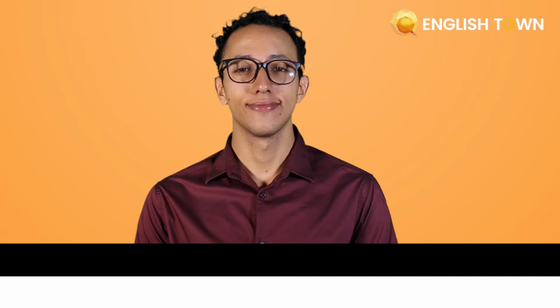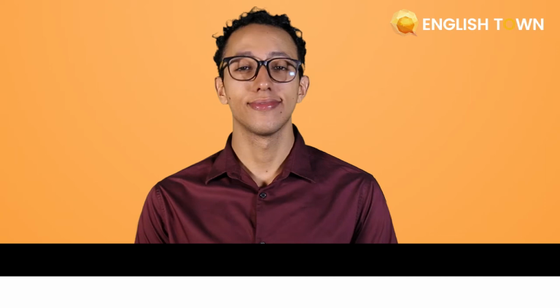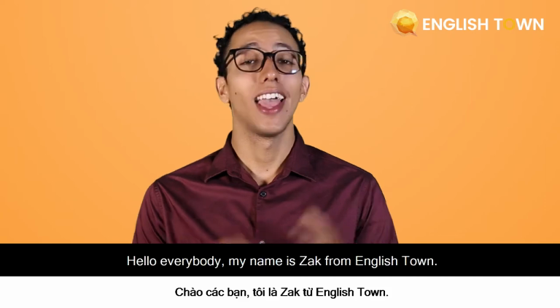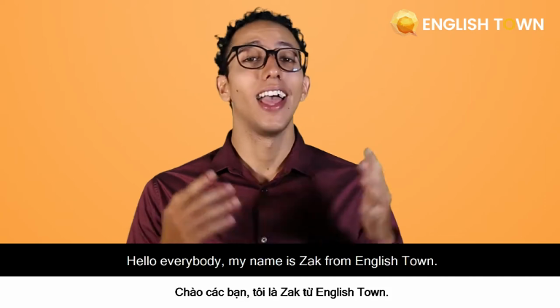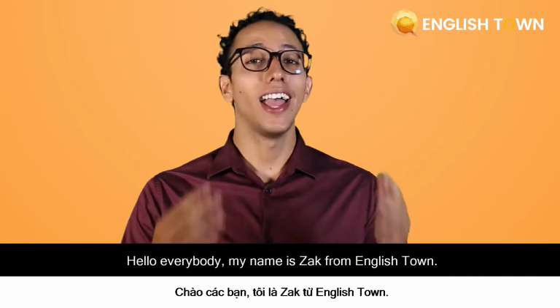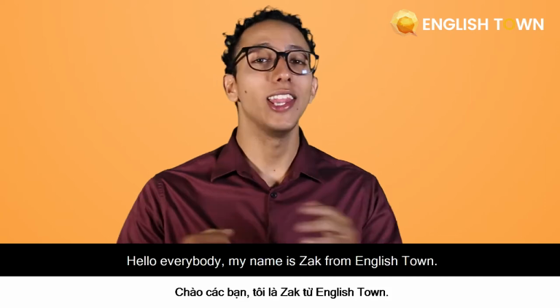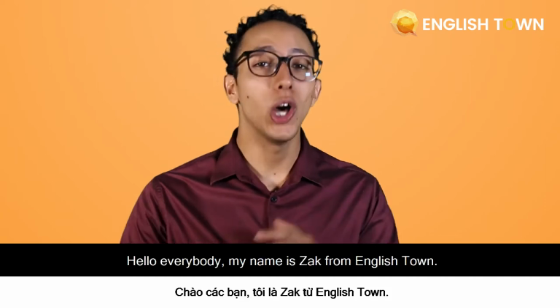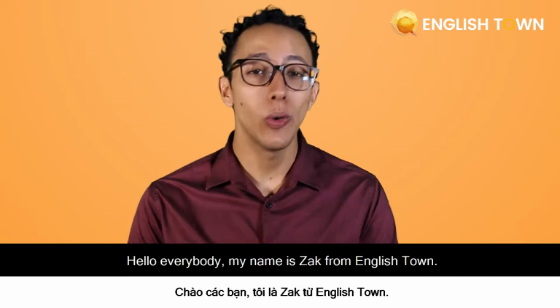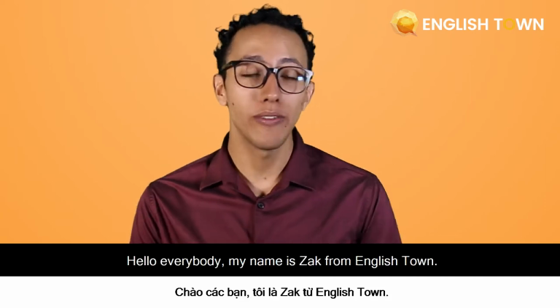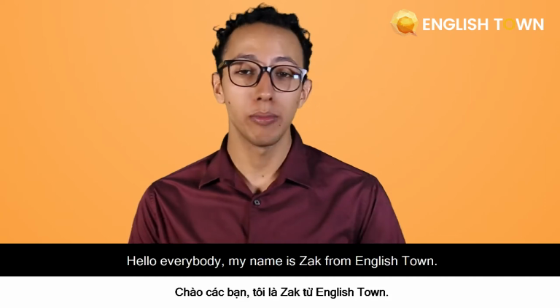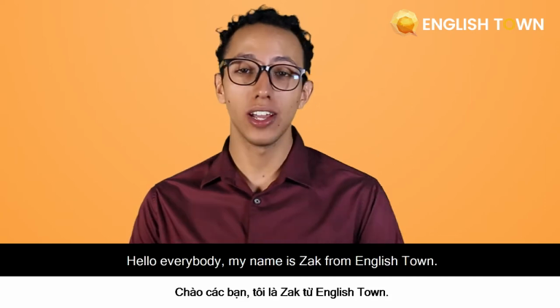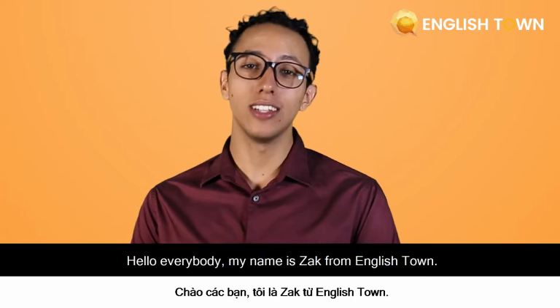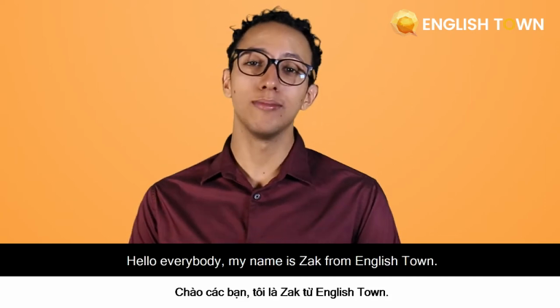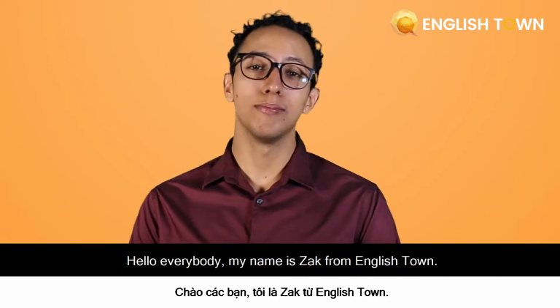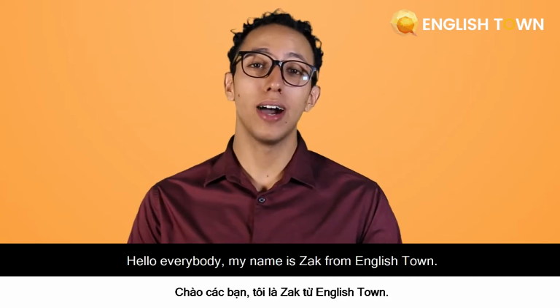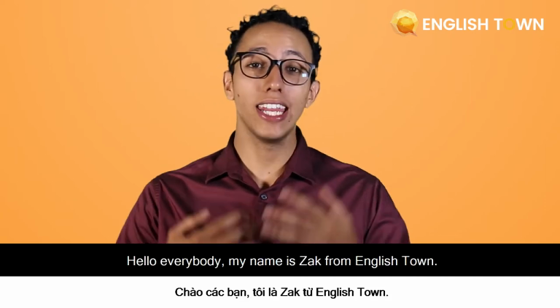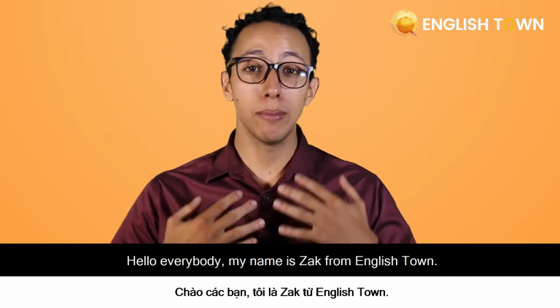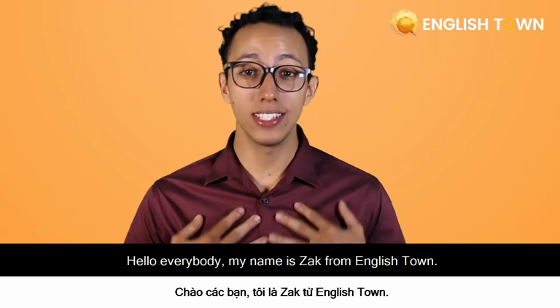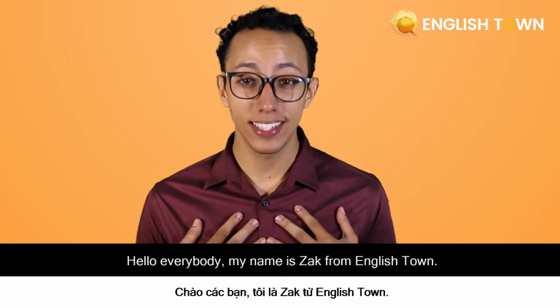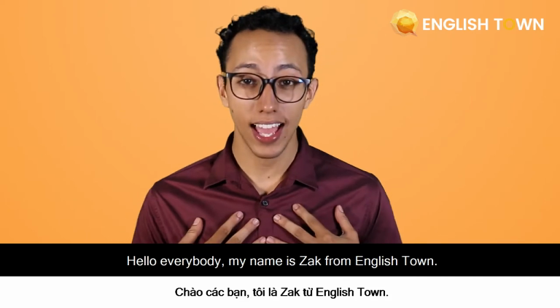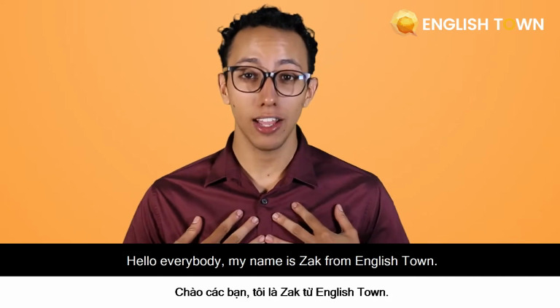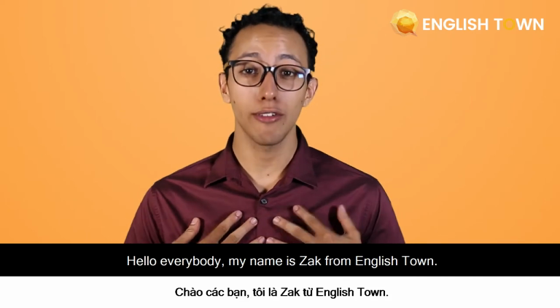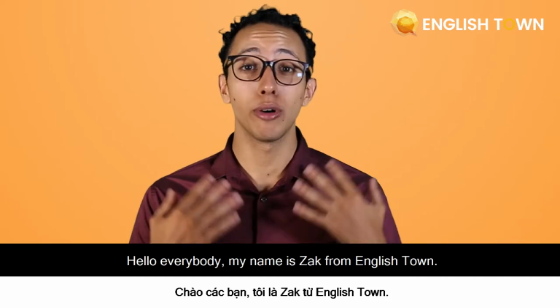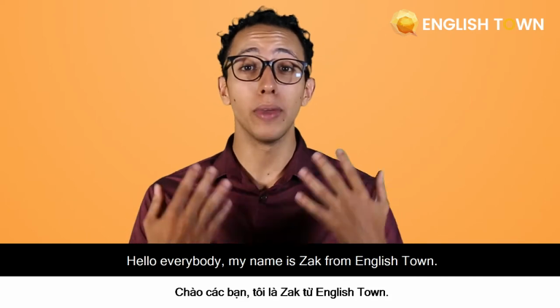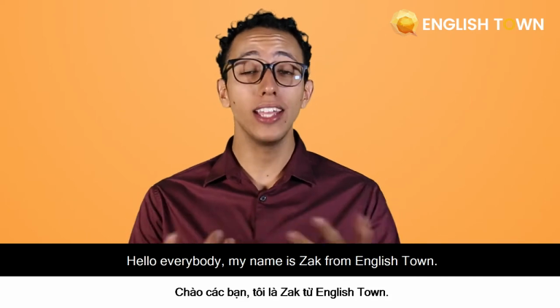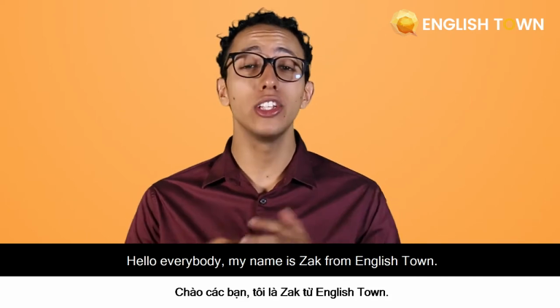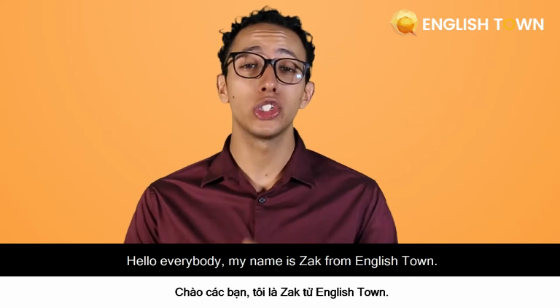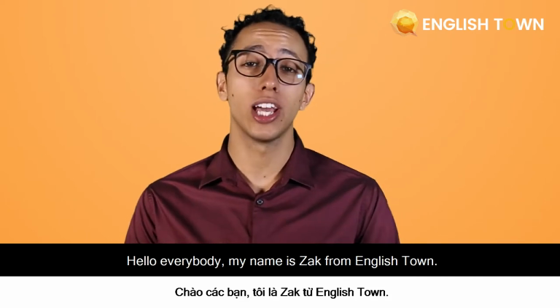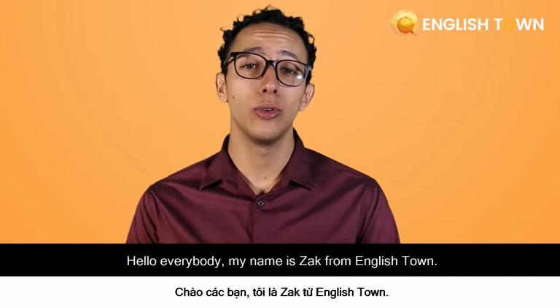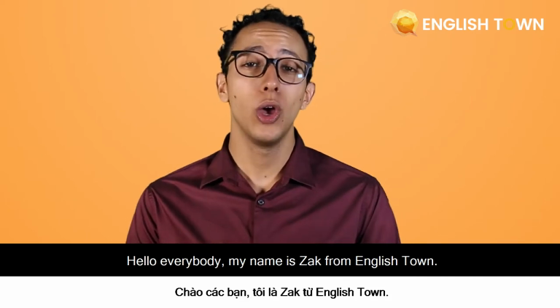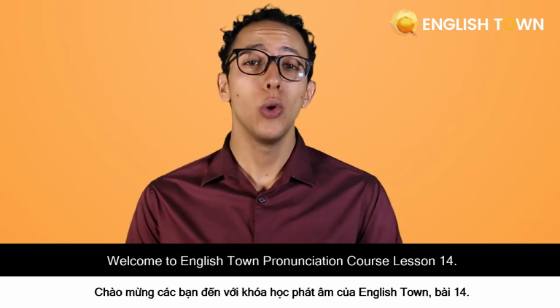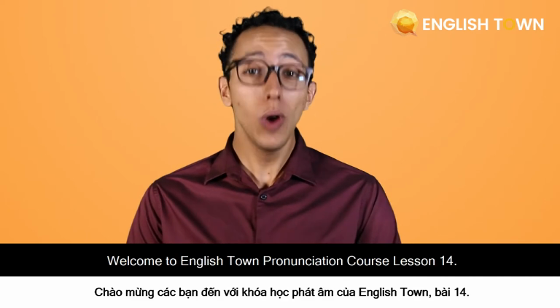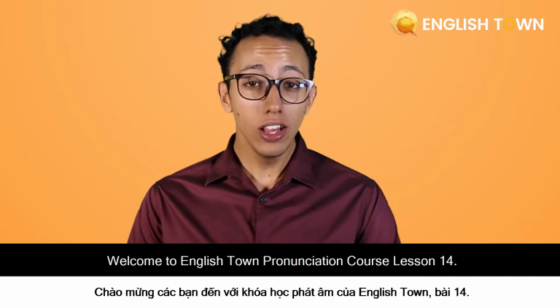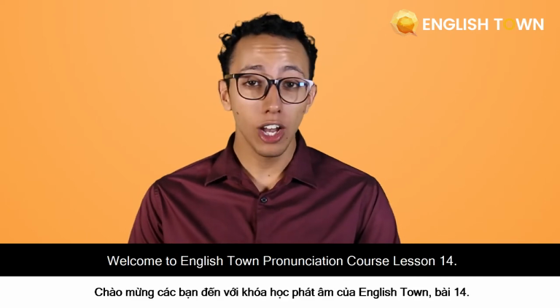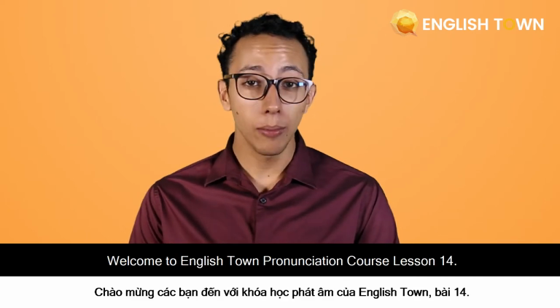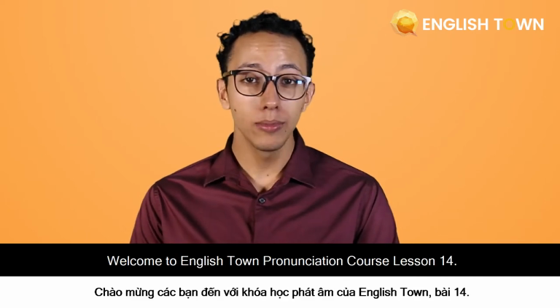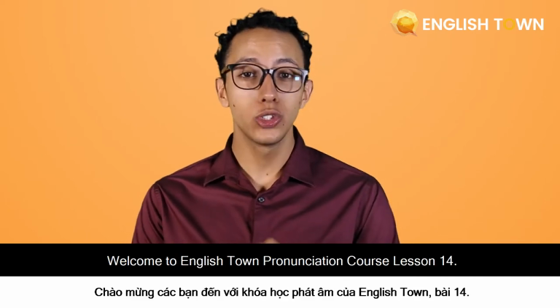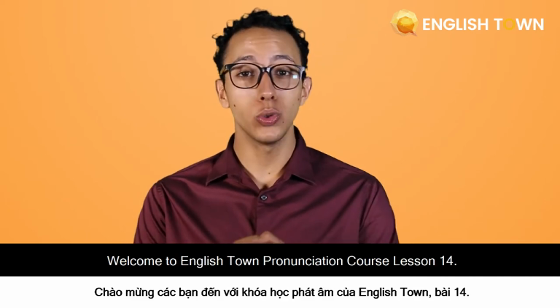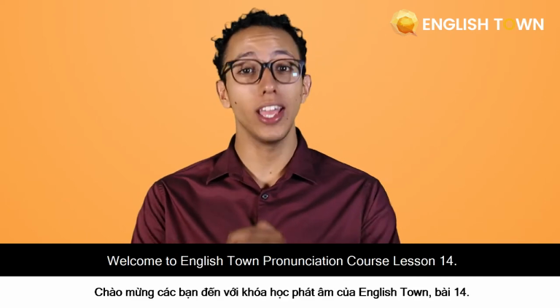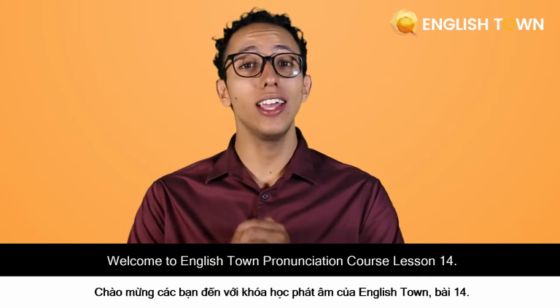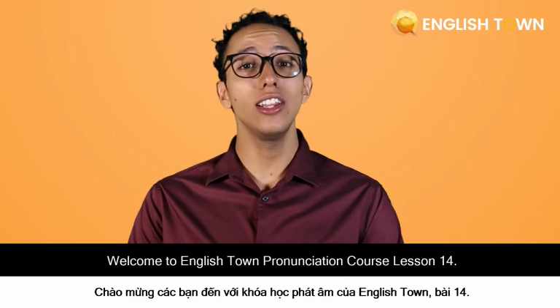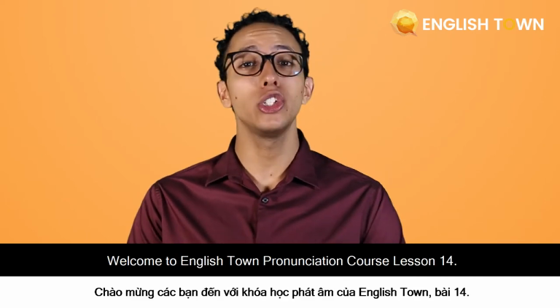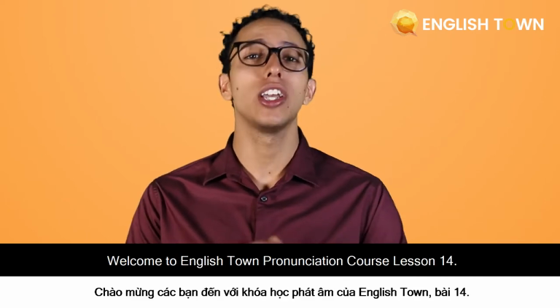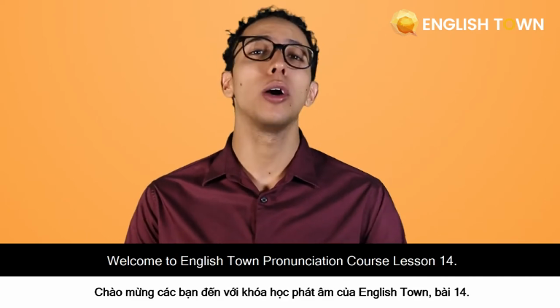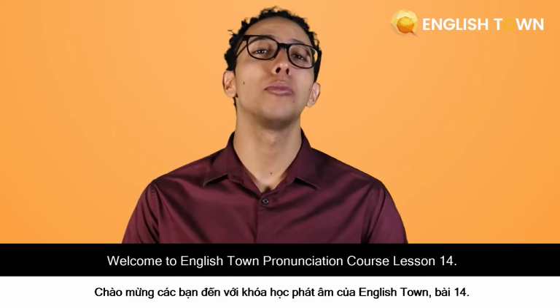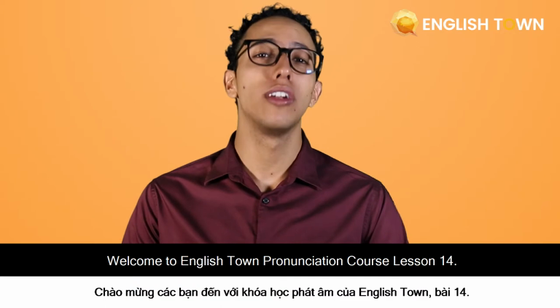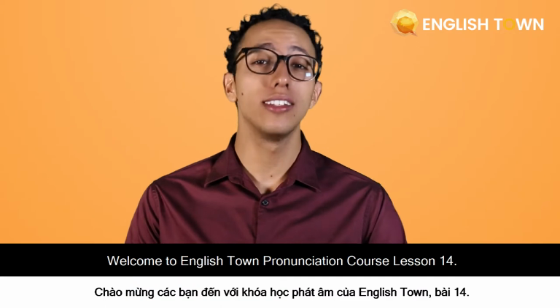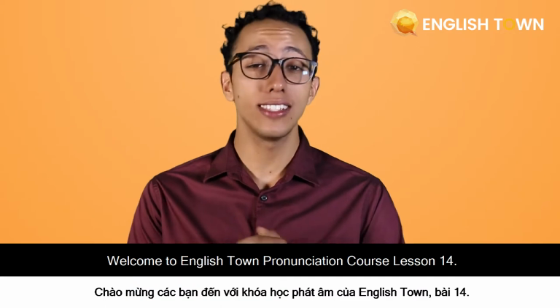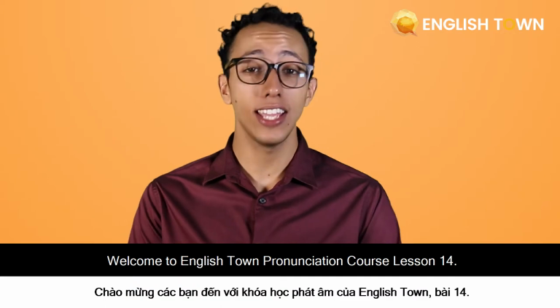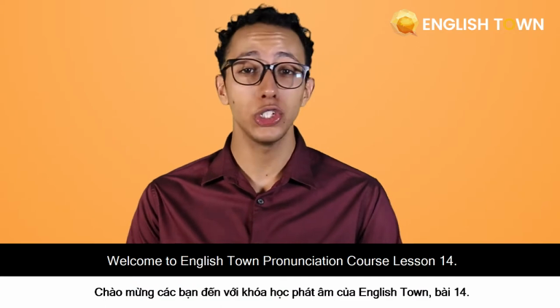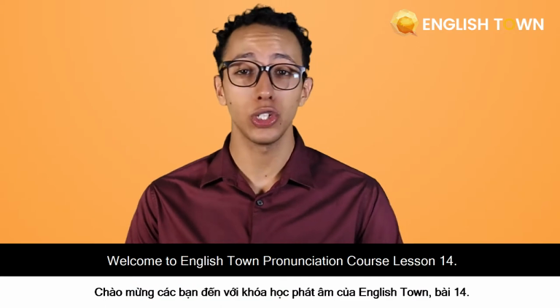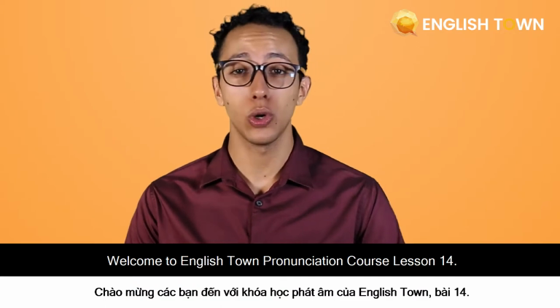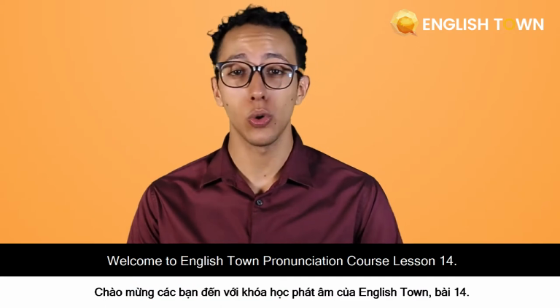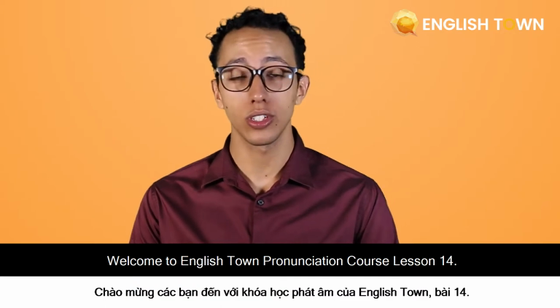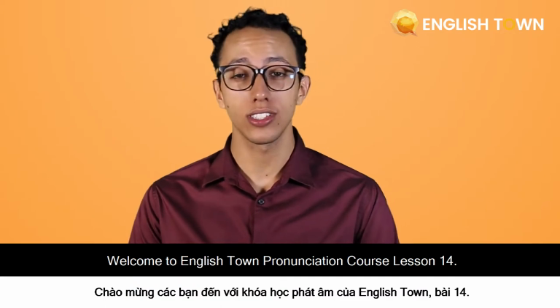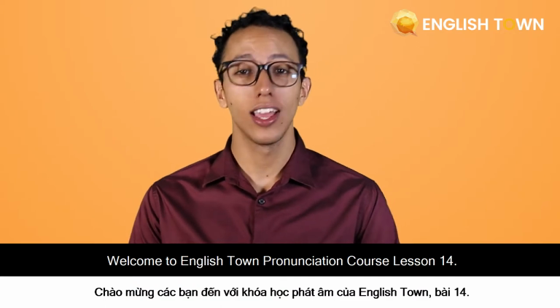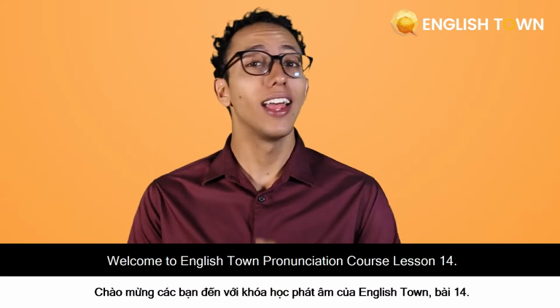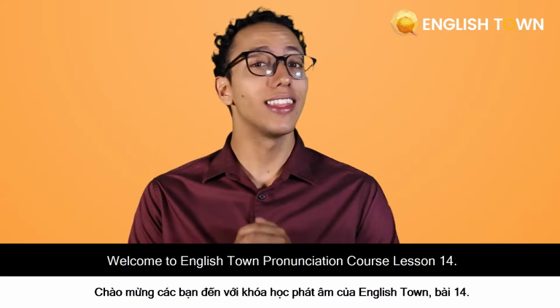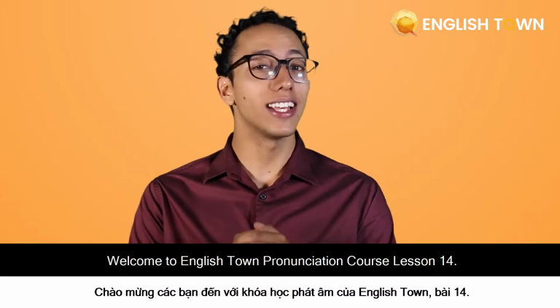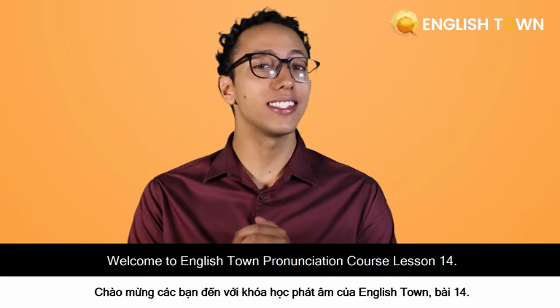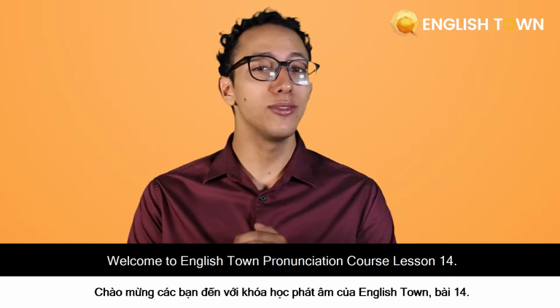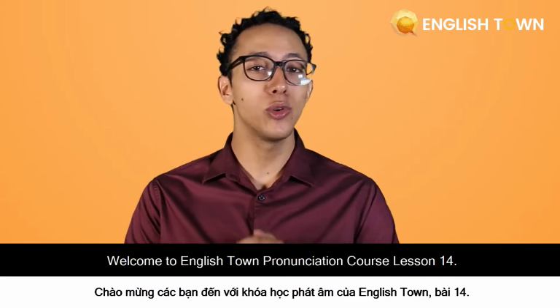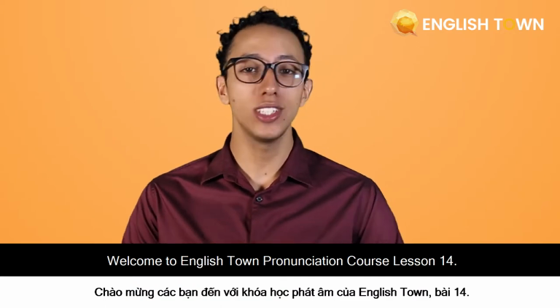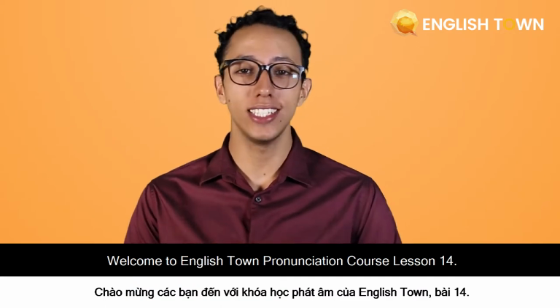Hello, everybody. My name is Zach from Englishtown. Welcome to Englishtown Pronunciation Course, Lesson 14.